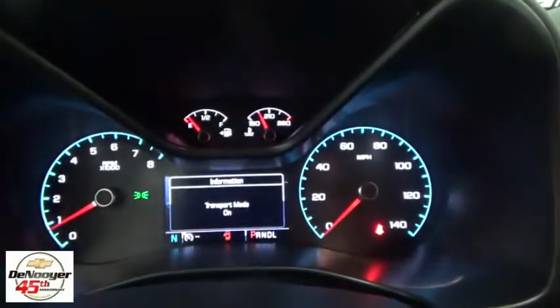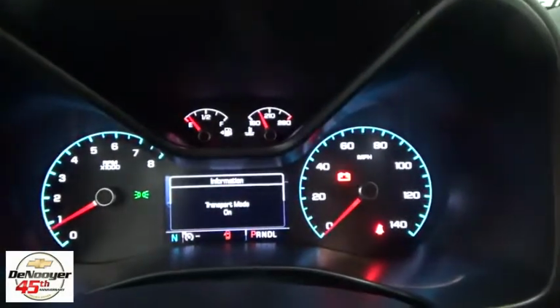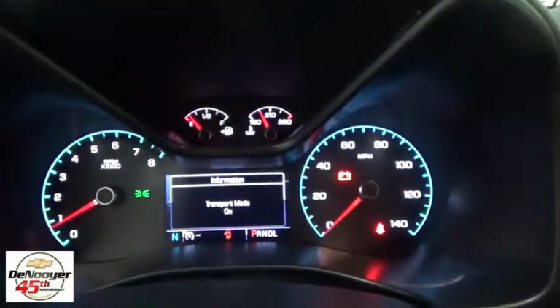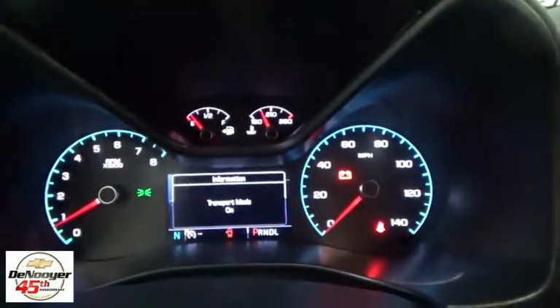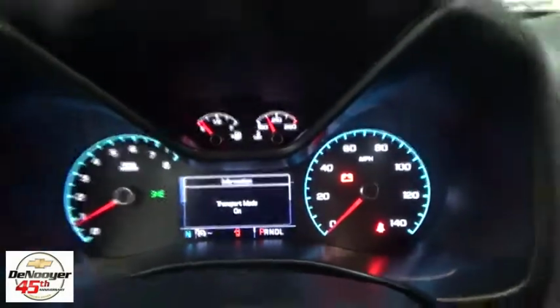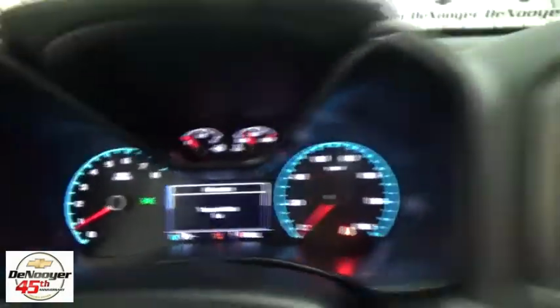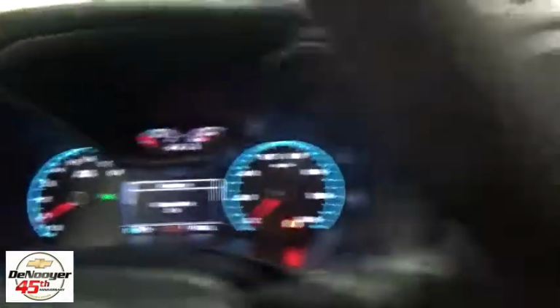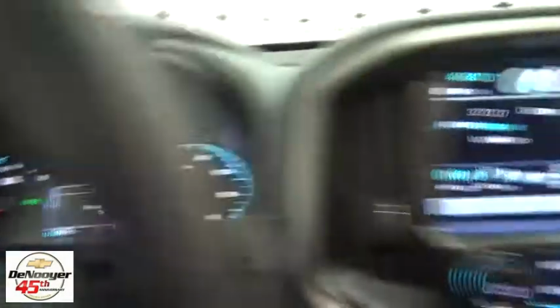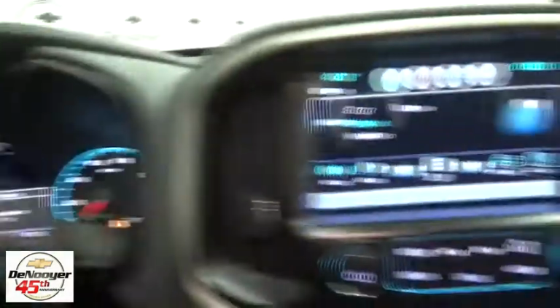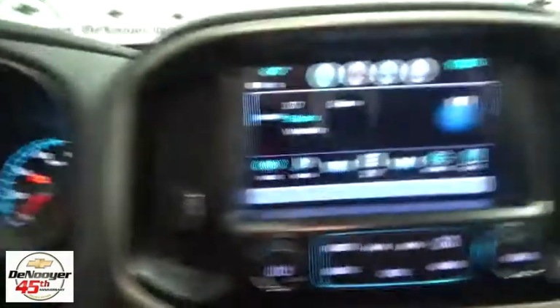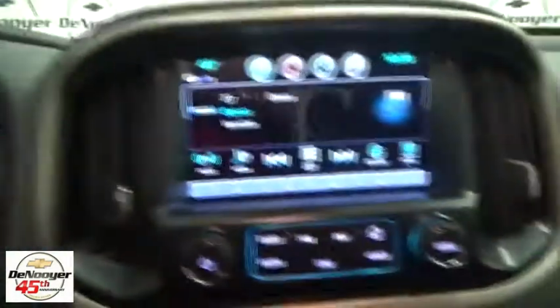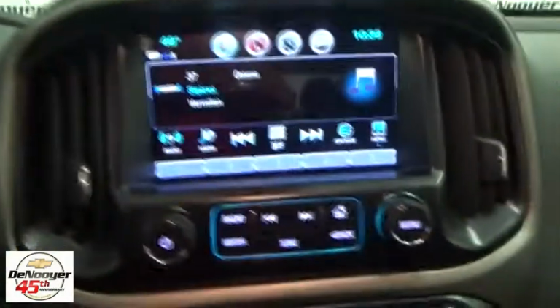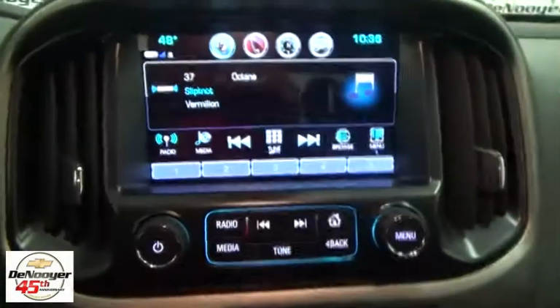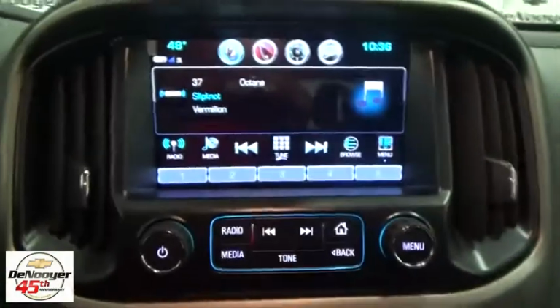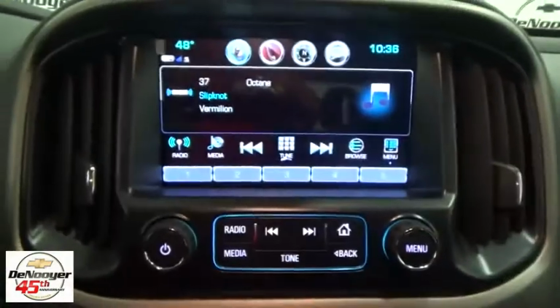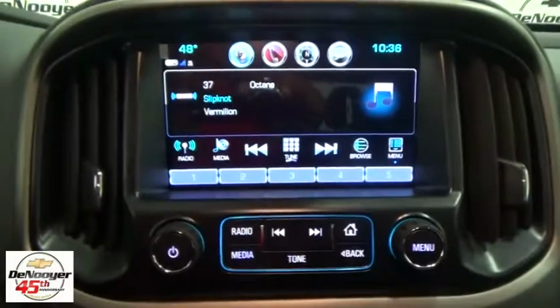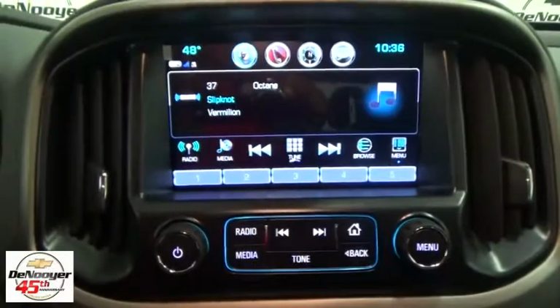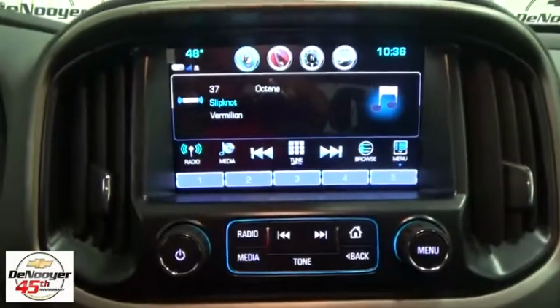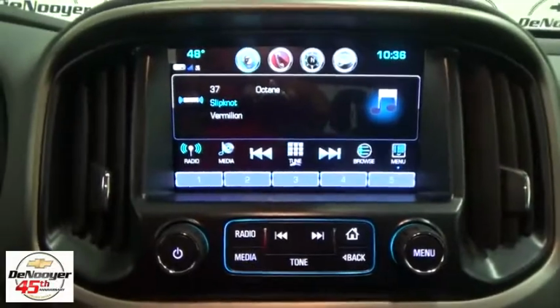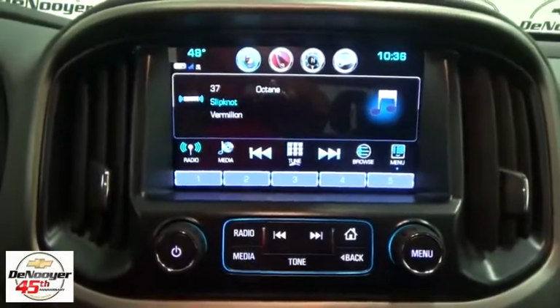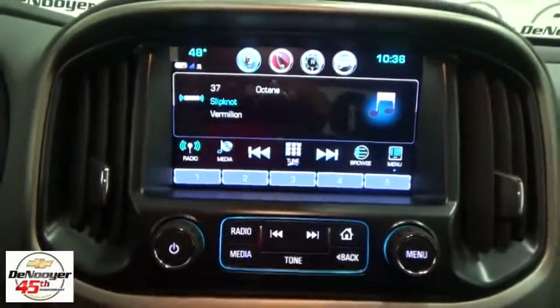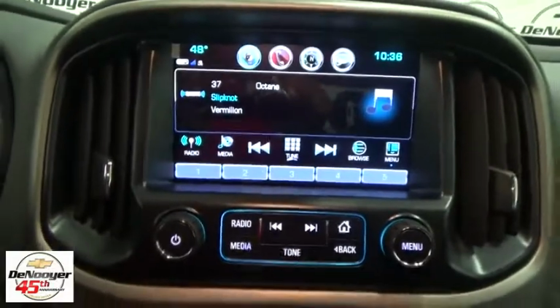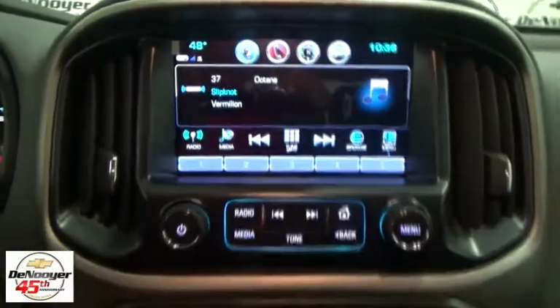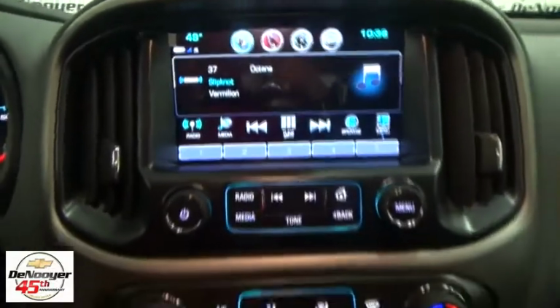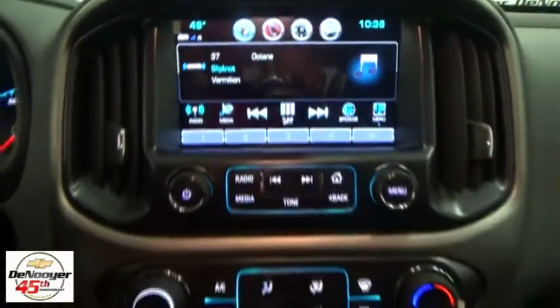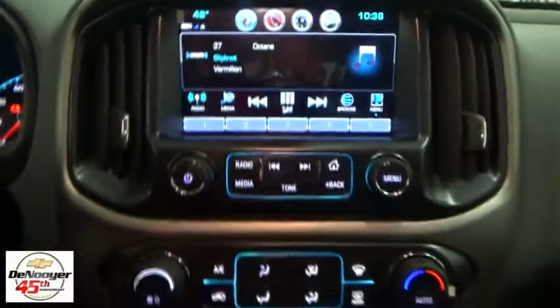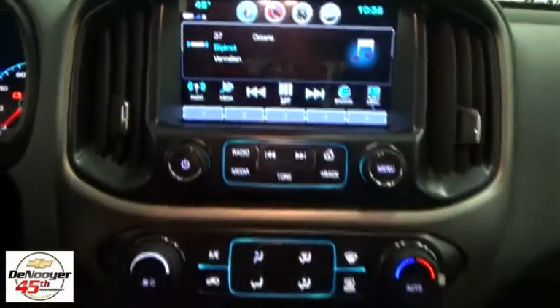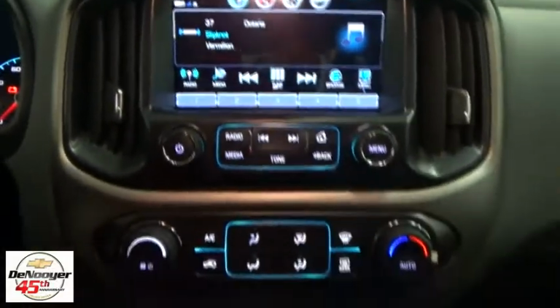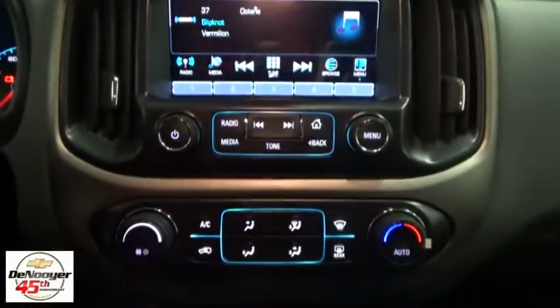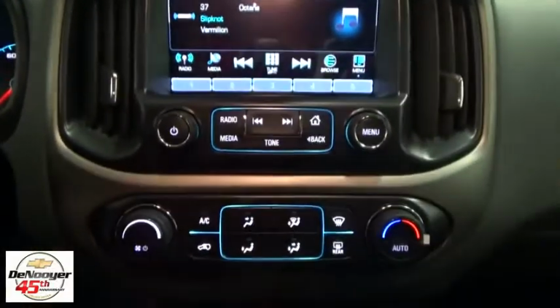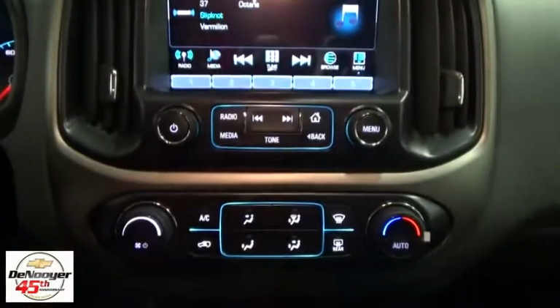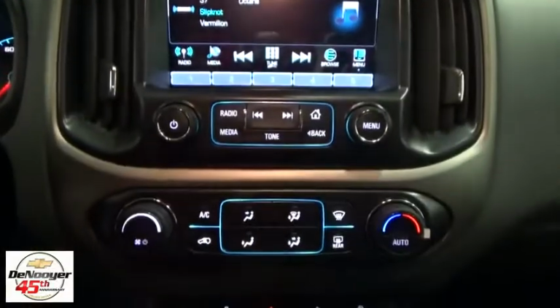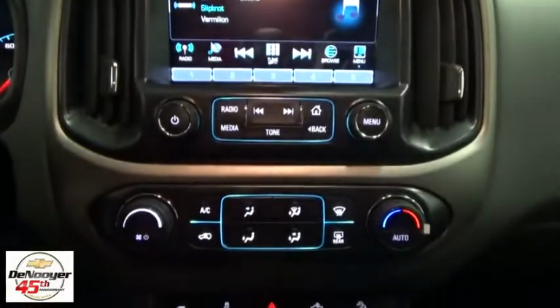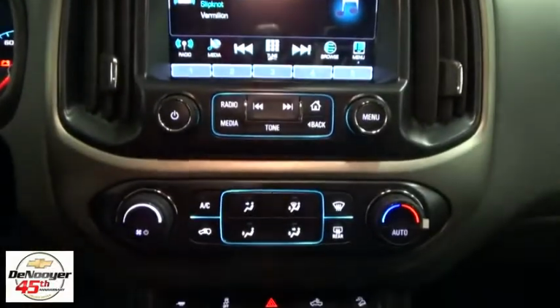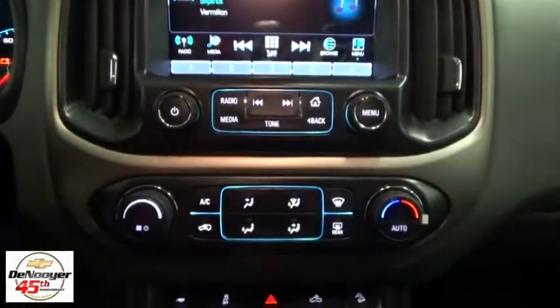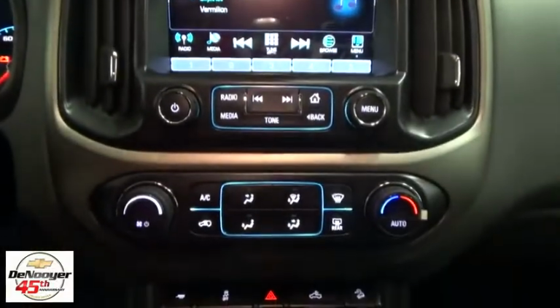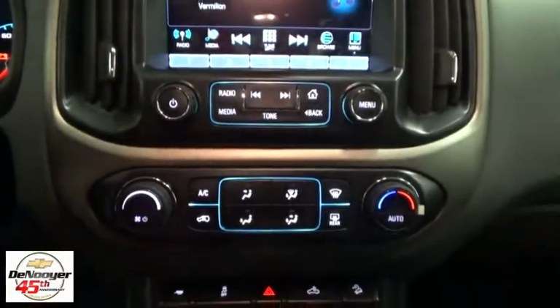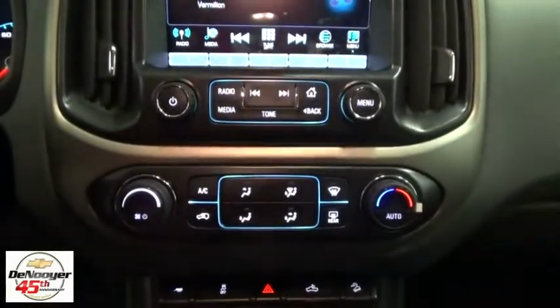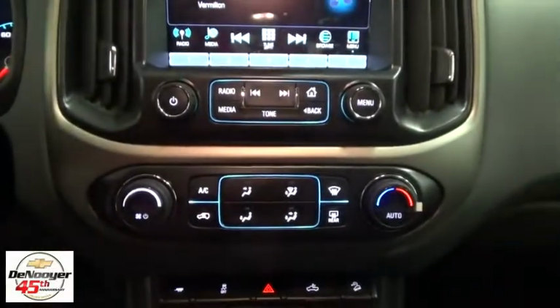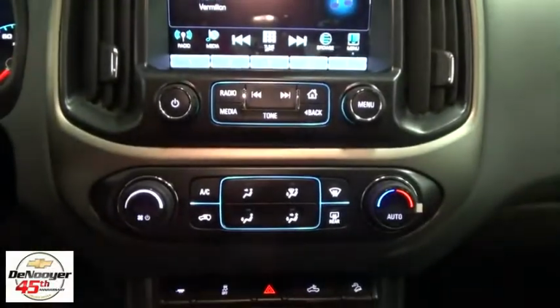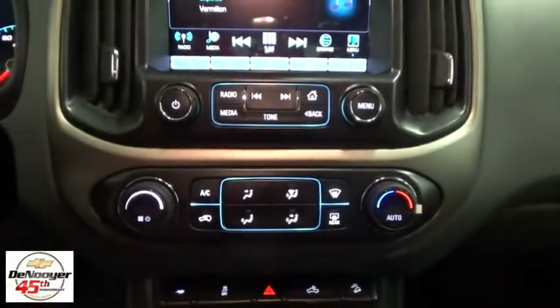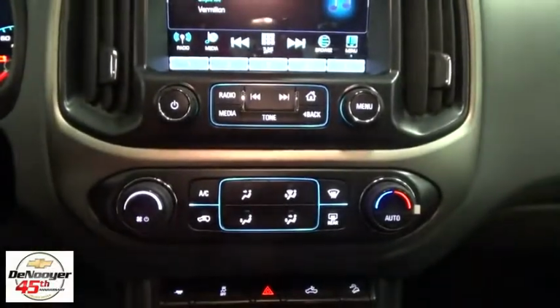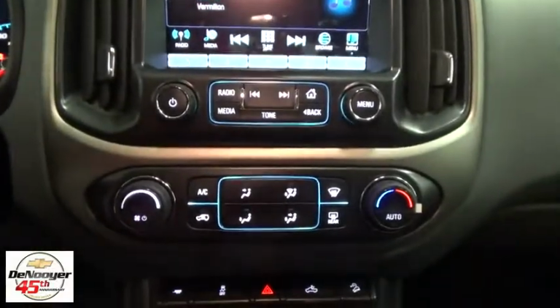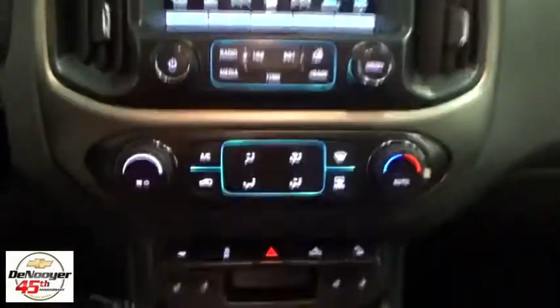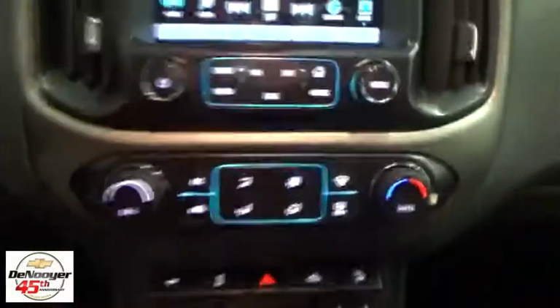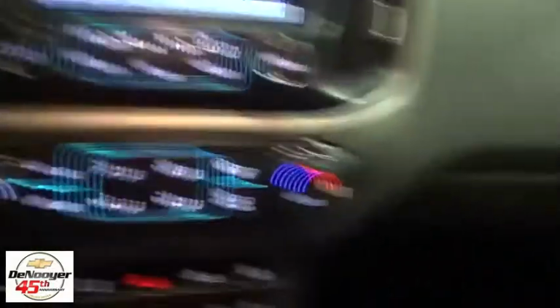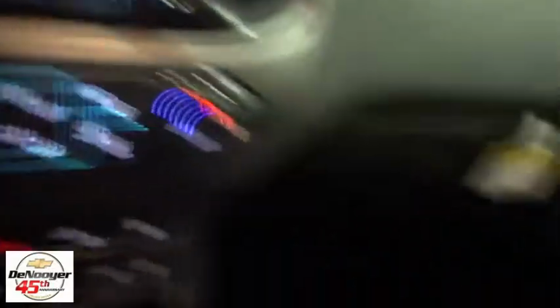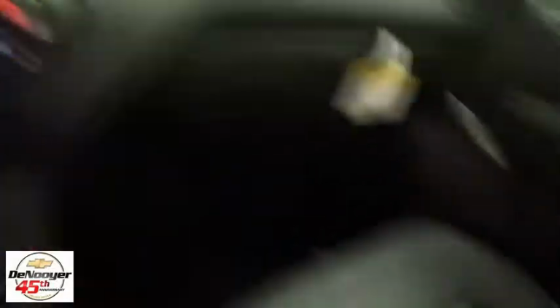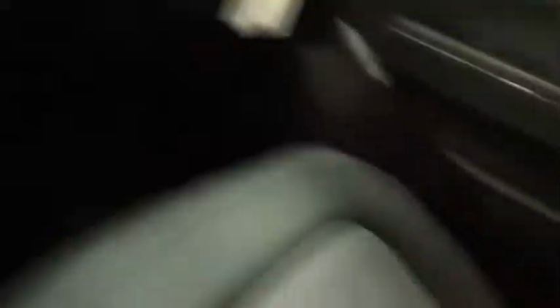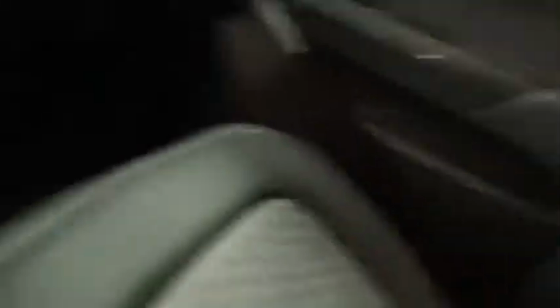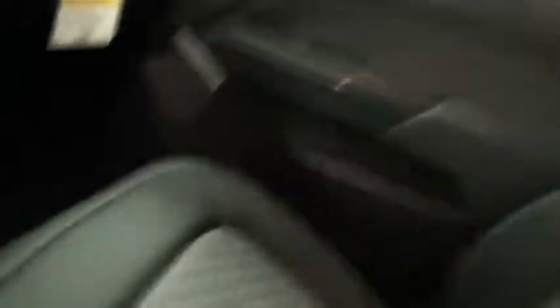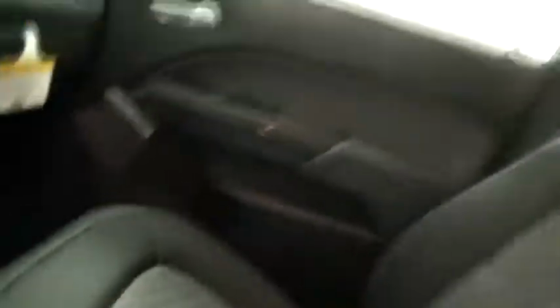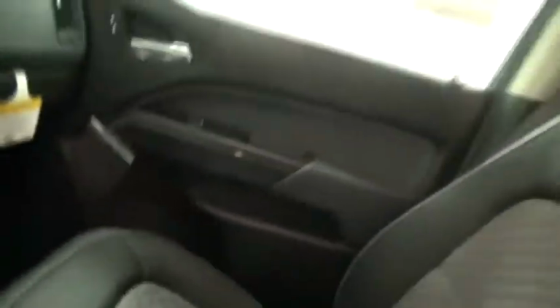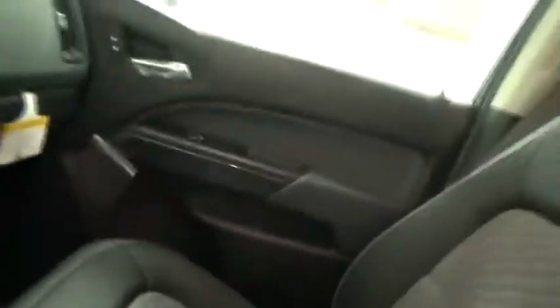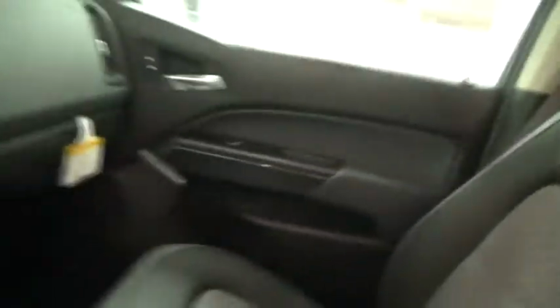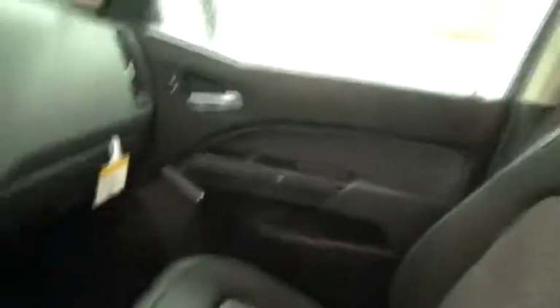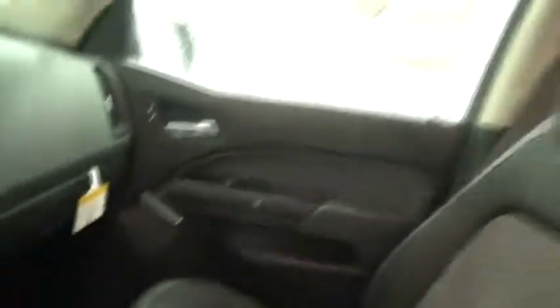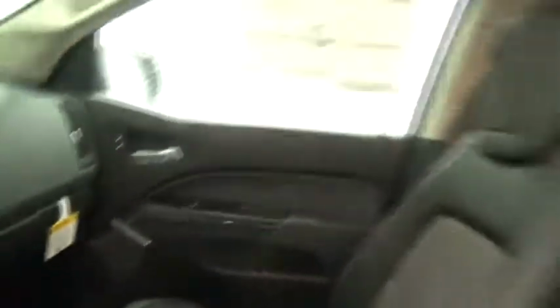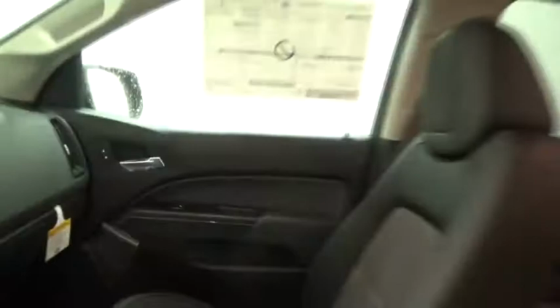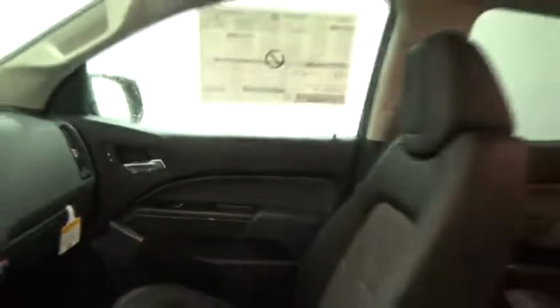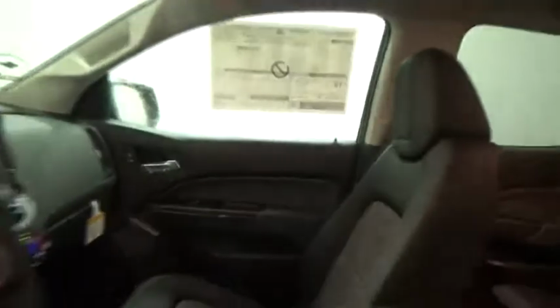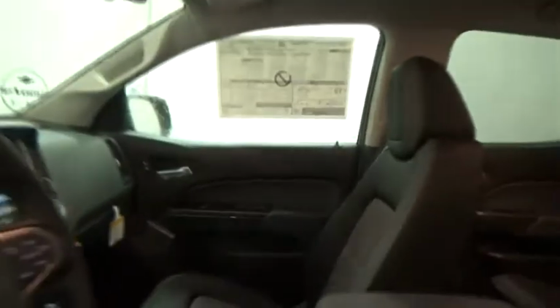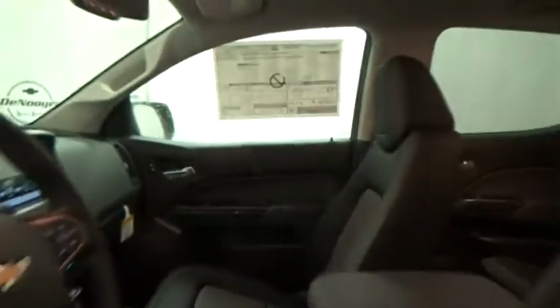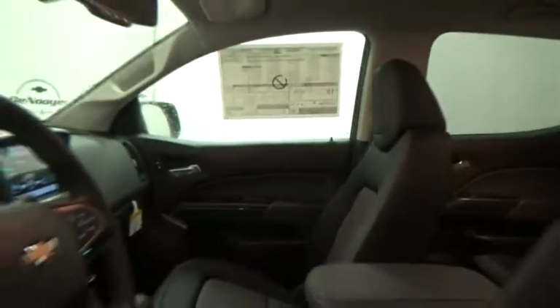Security system, heated front seat, rear window defroster, tachometer, panic alarm, overhead console, remote keyless entry.